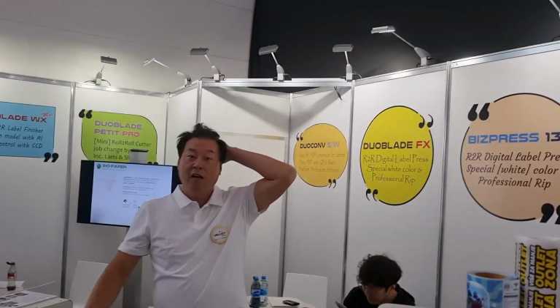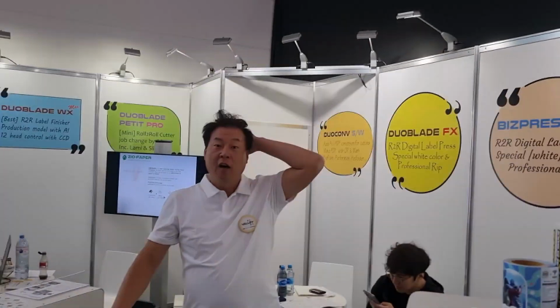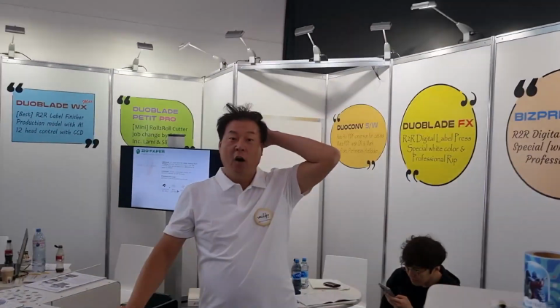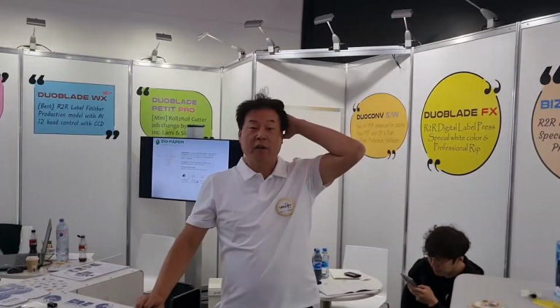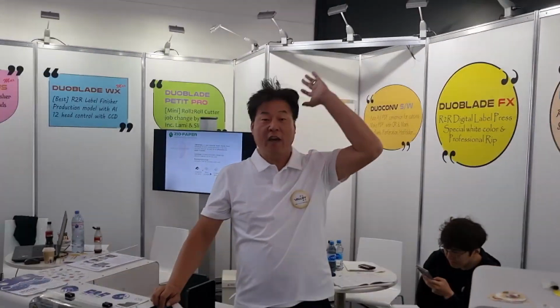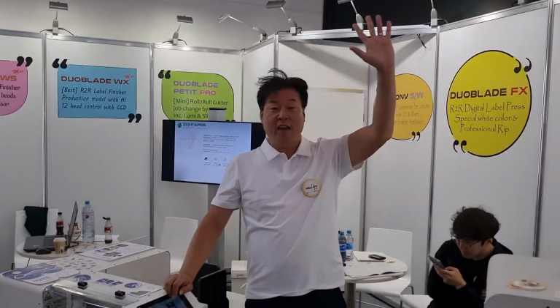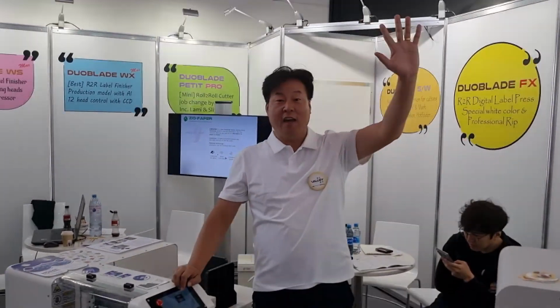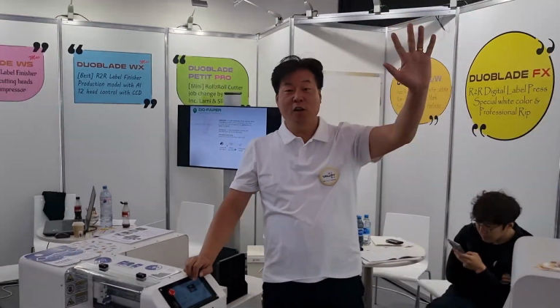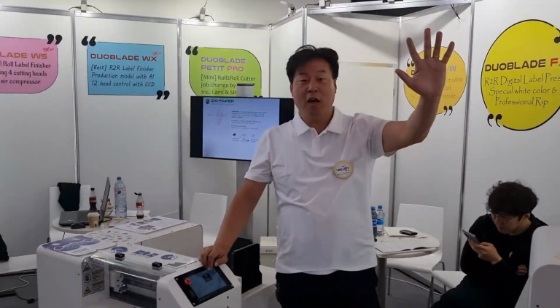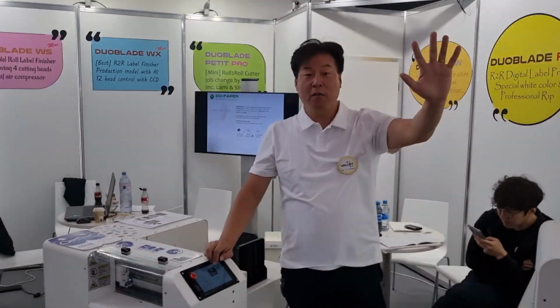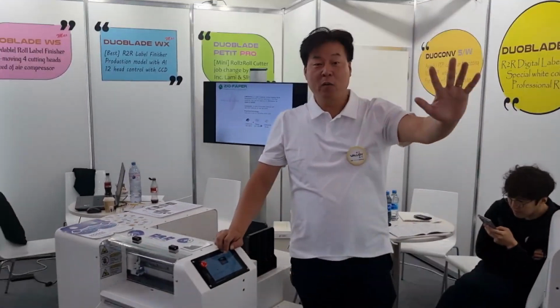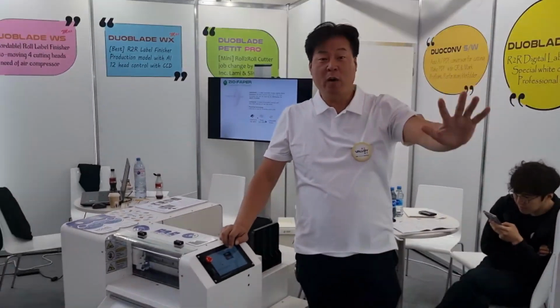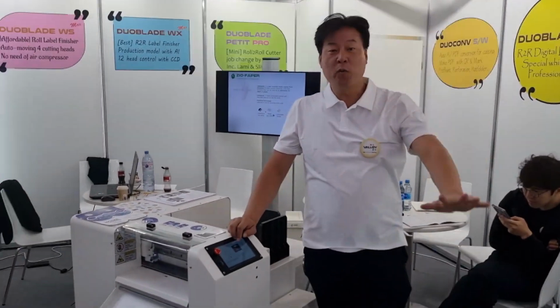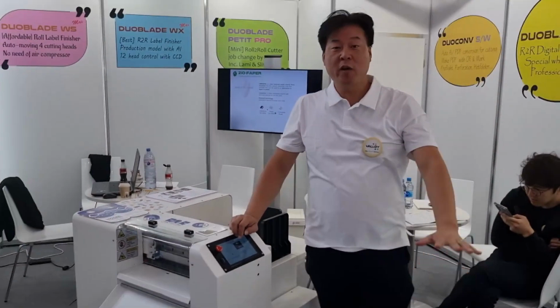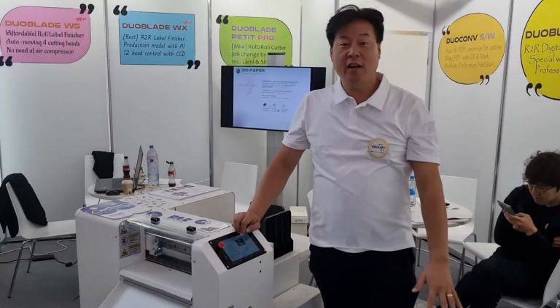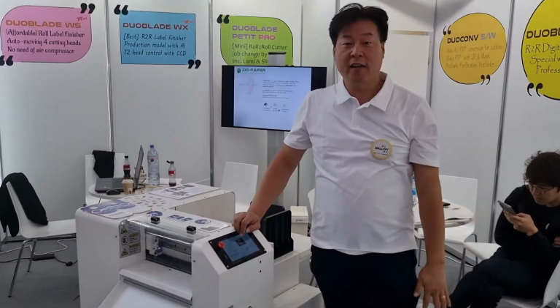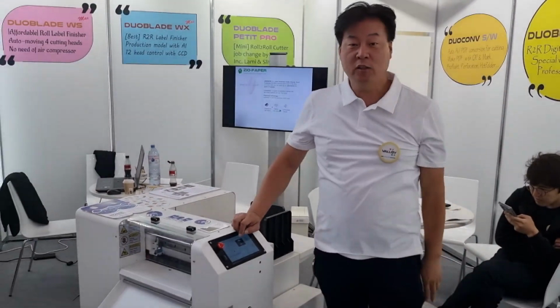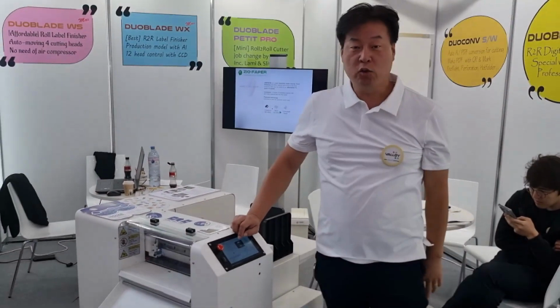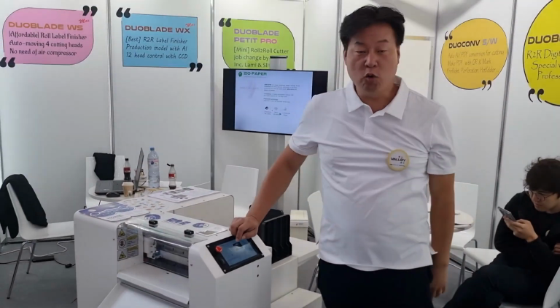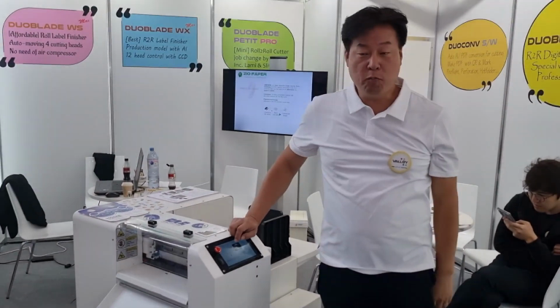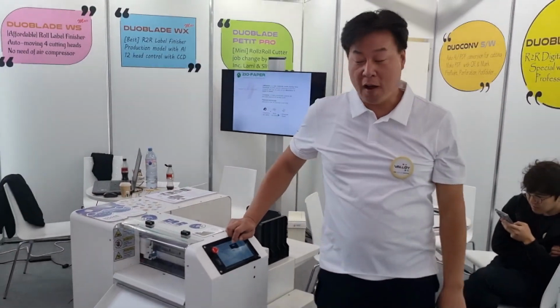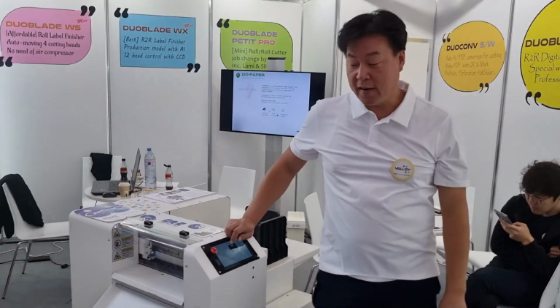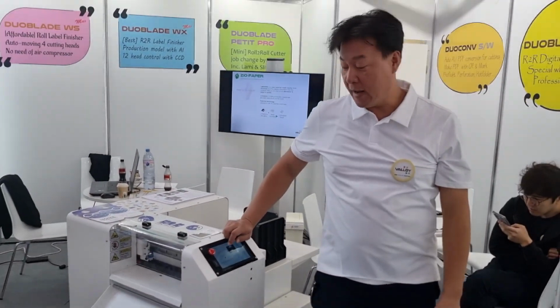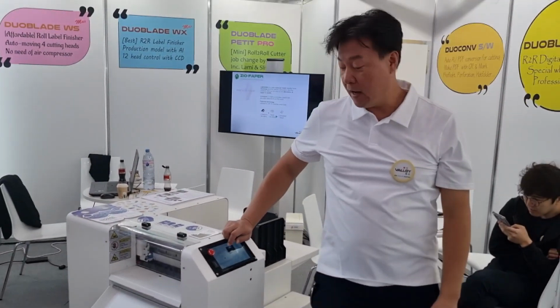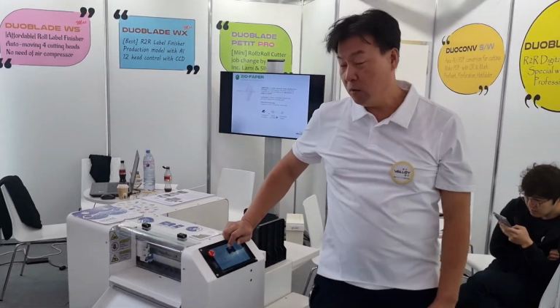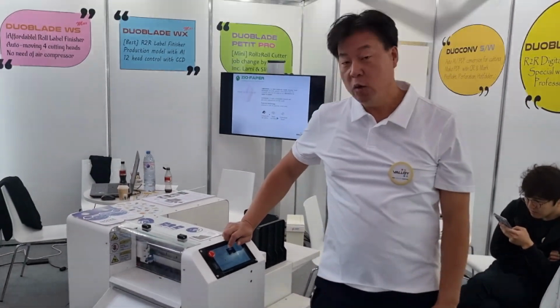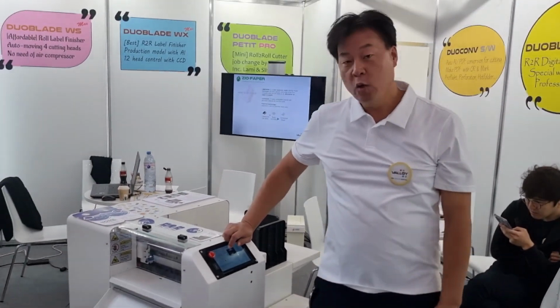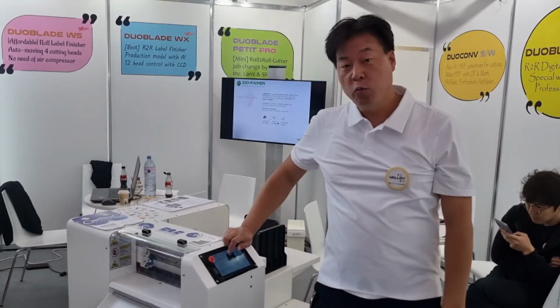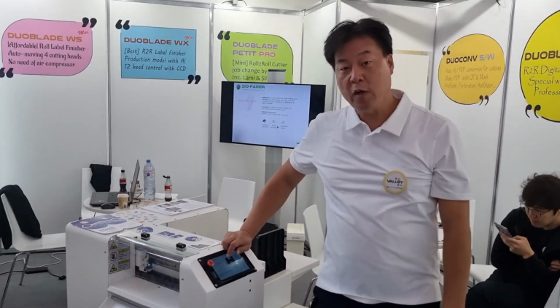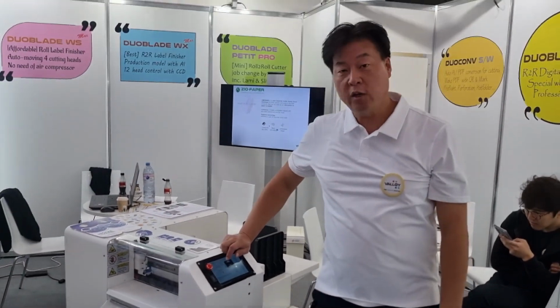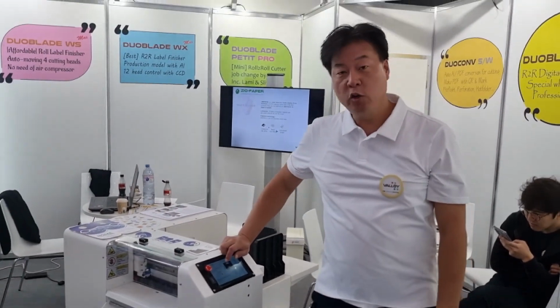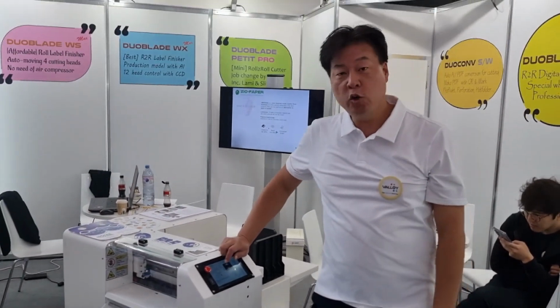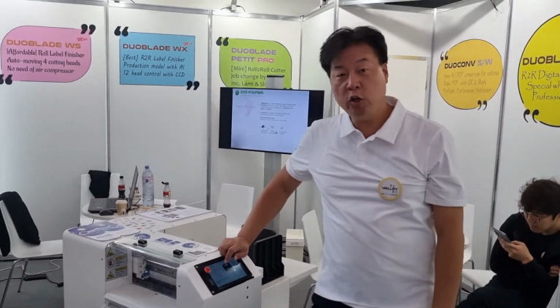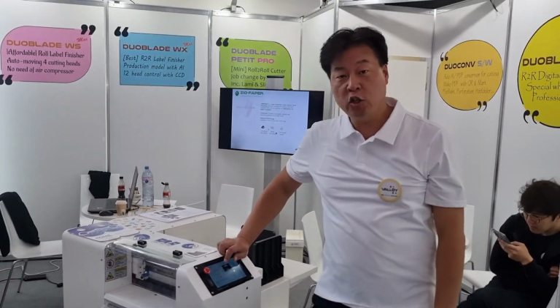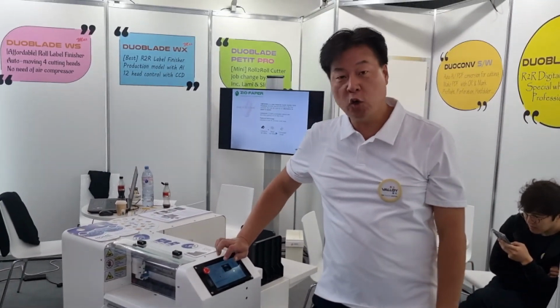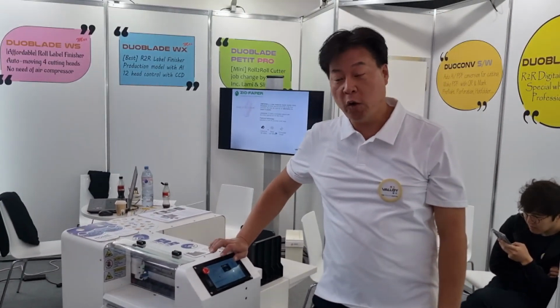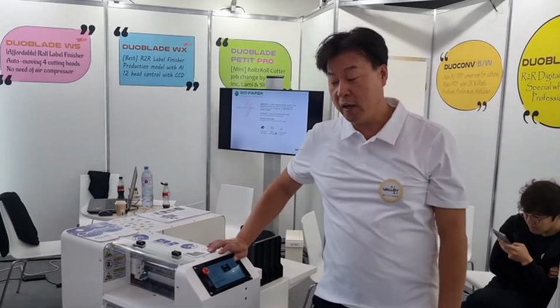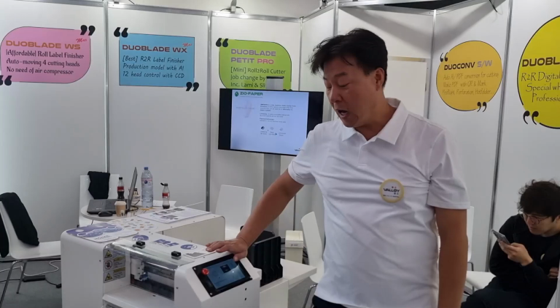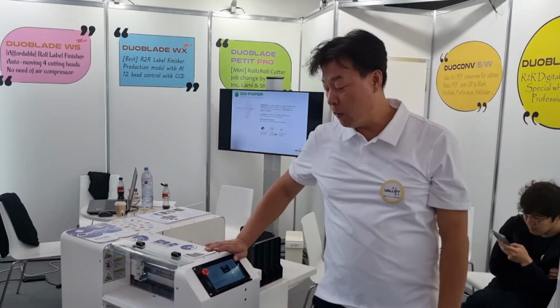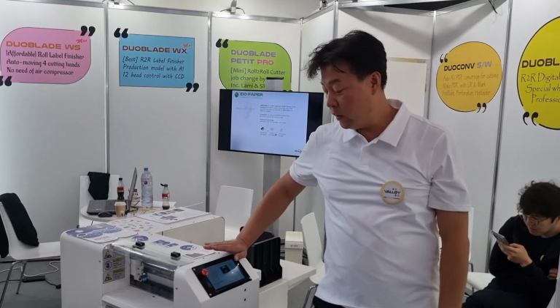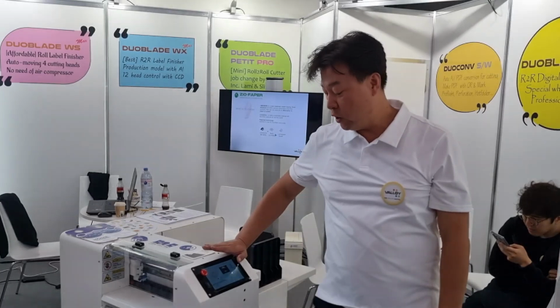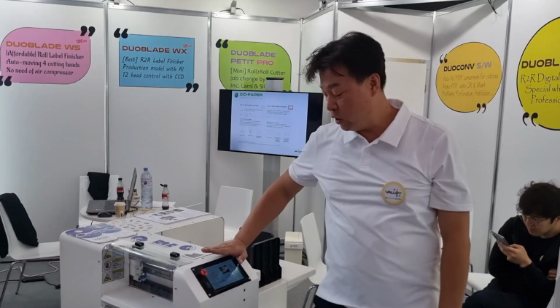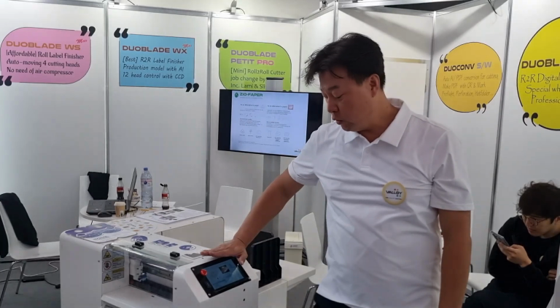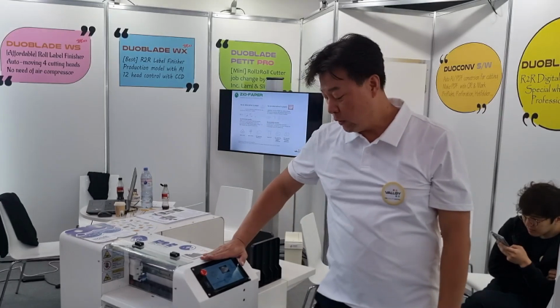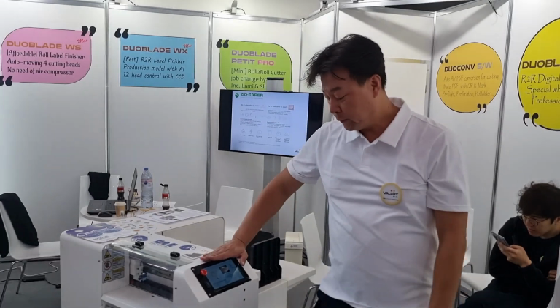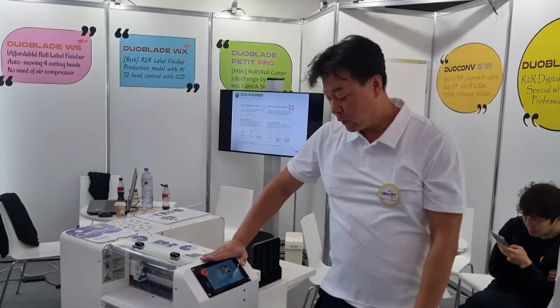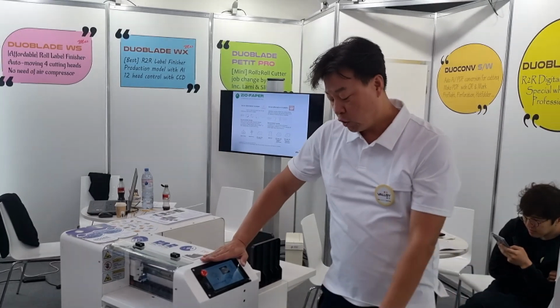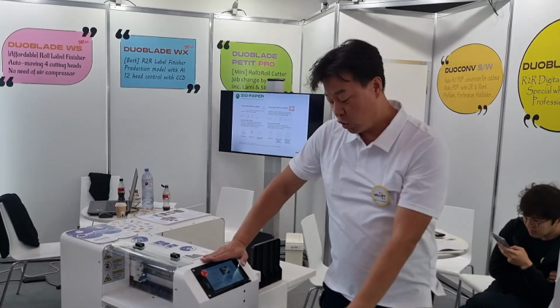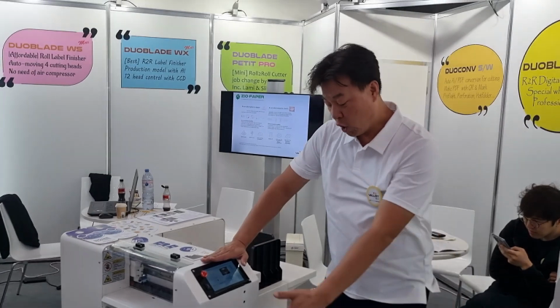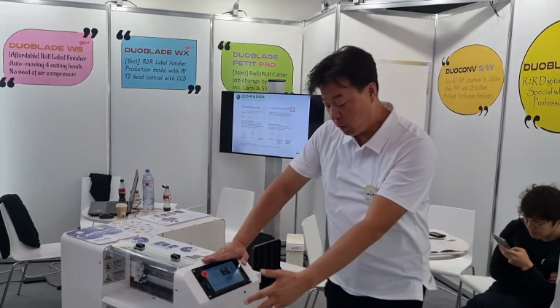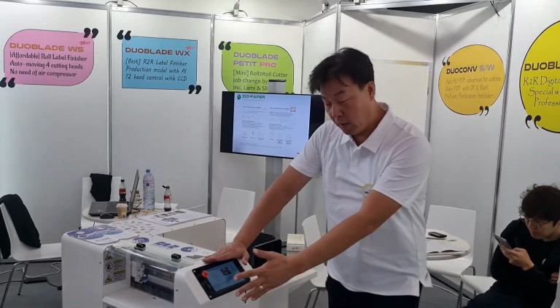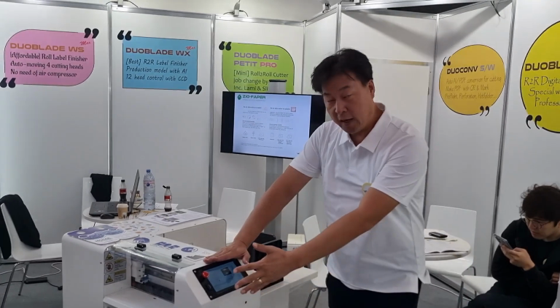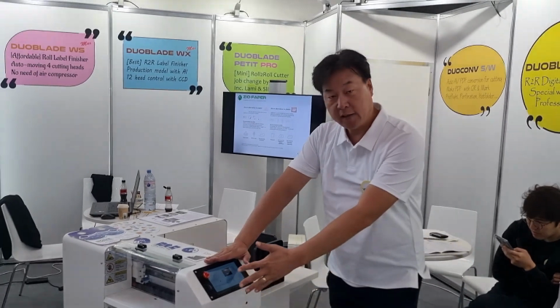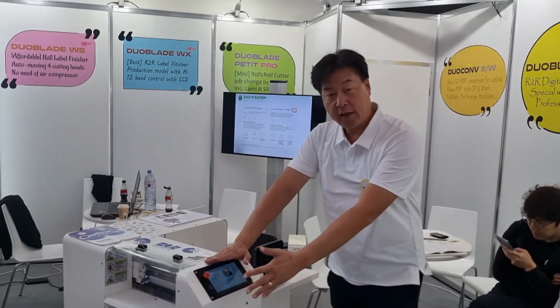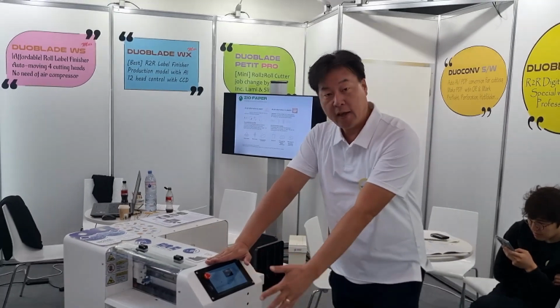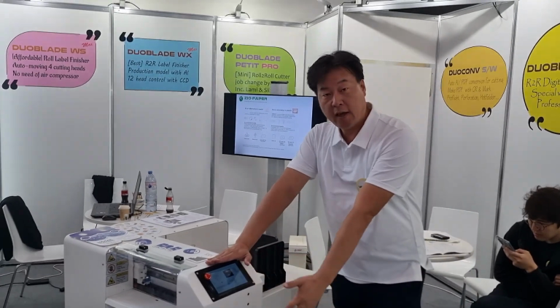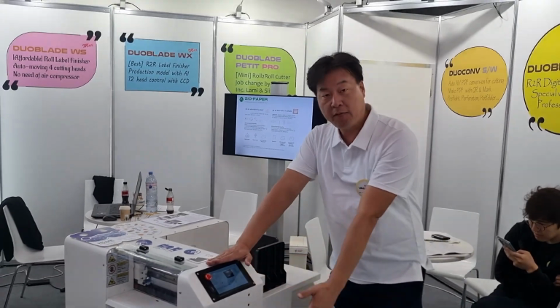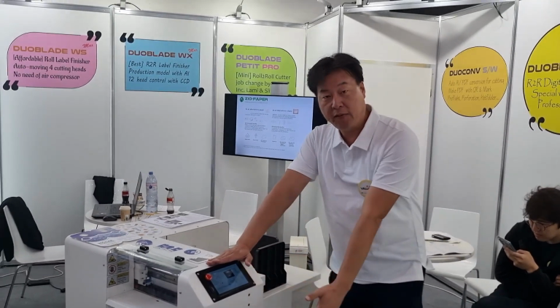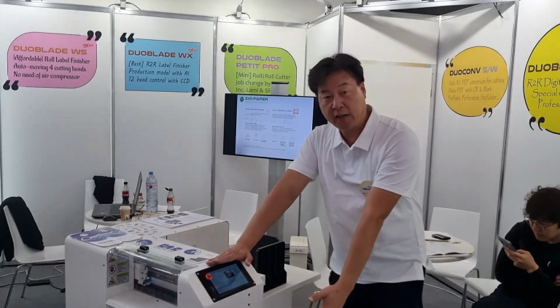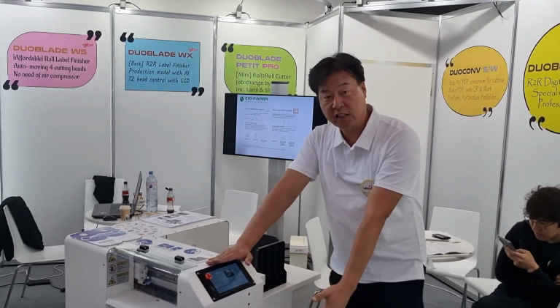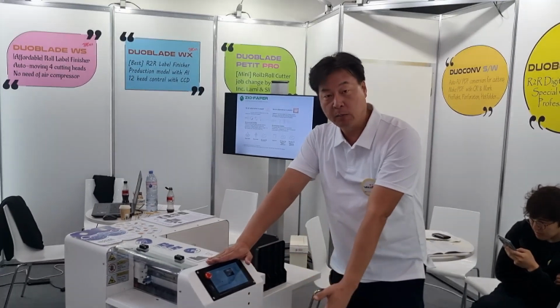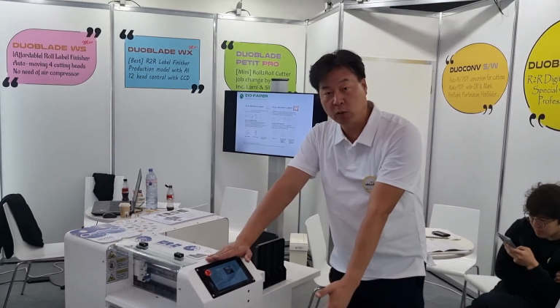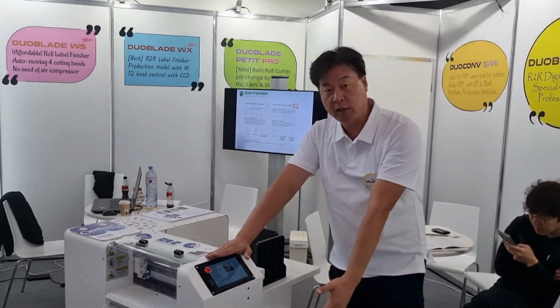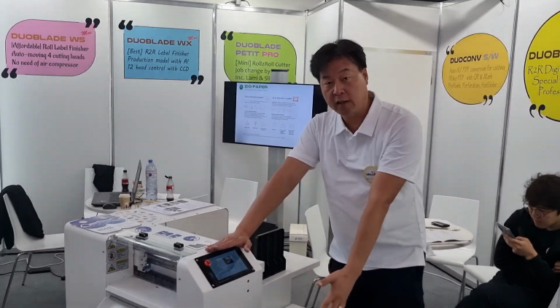Hello everyone. We are in Trupa now, and we are showcasing our new Cublet FX model.